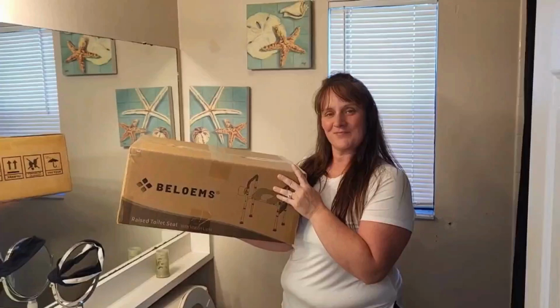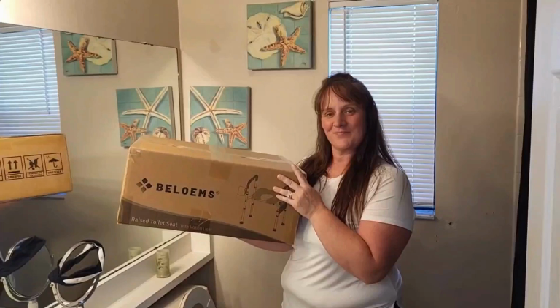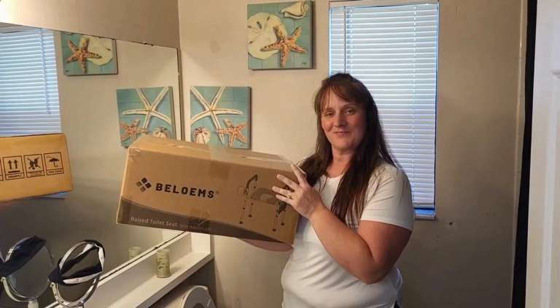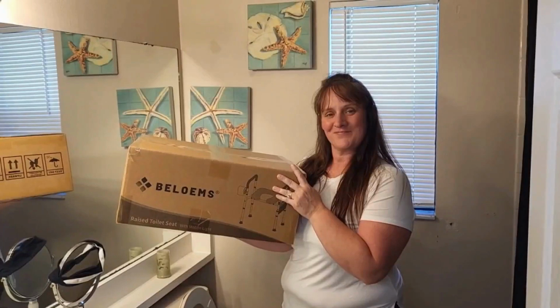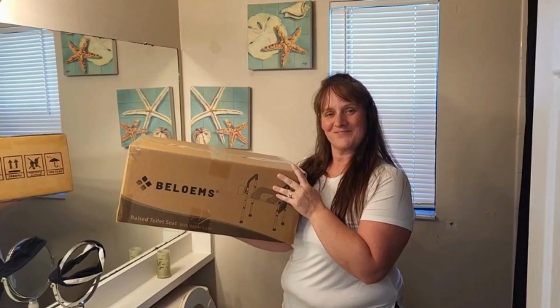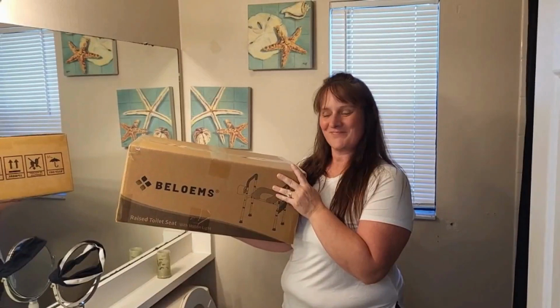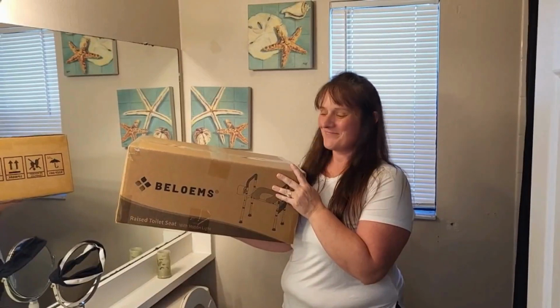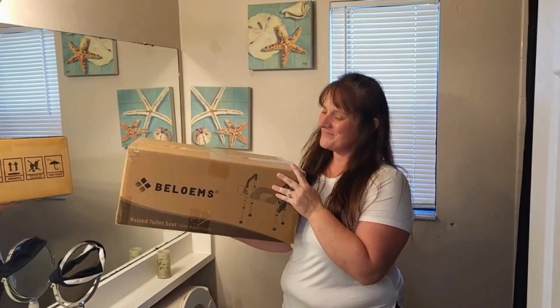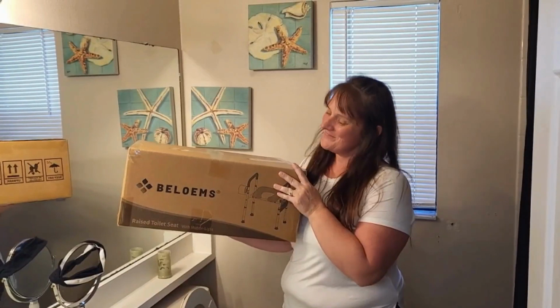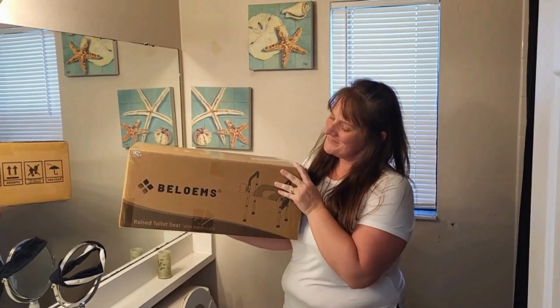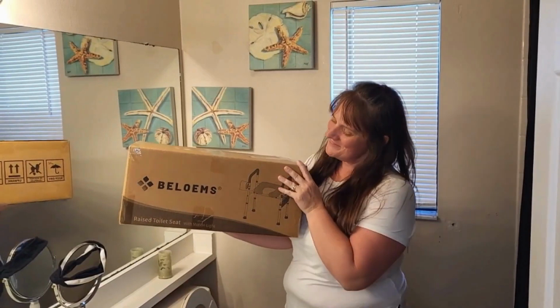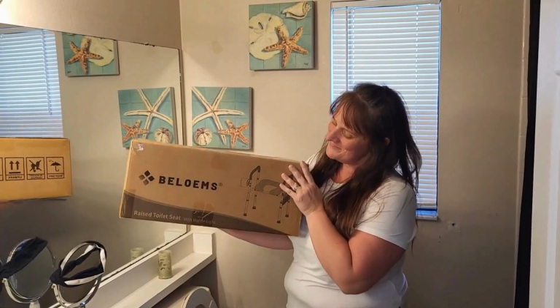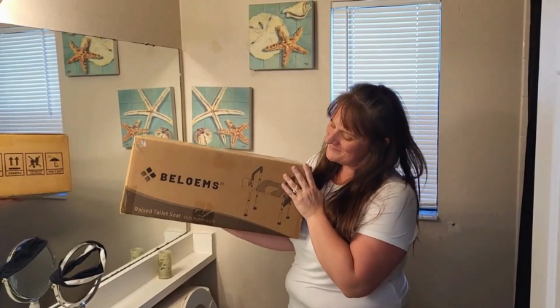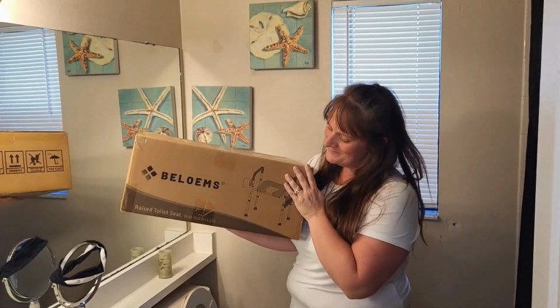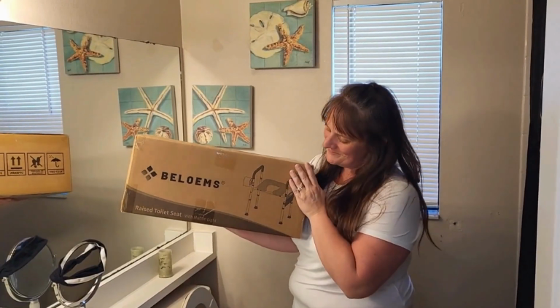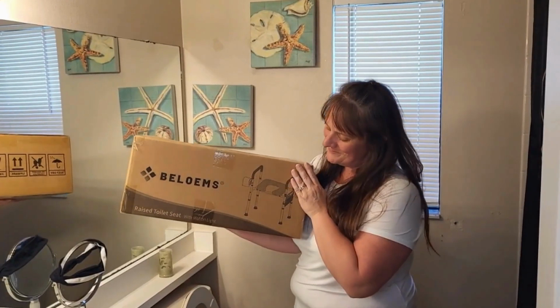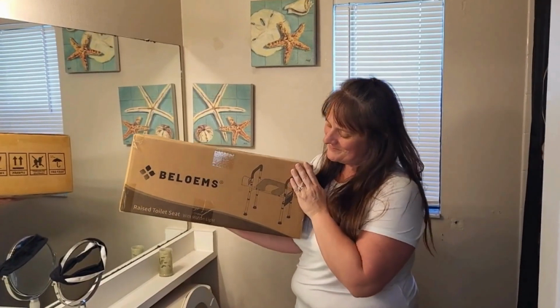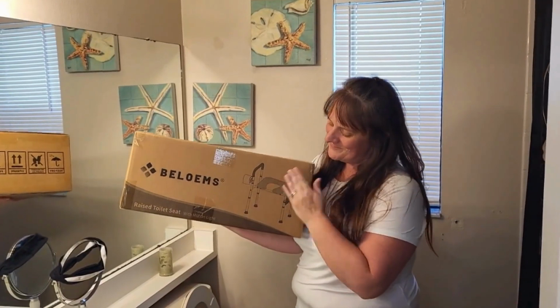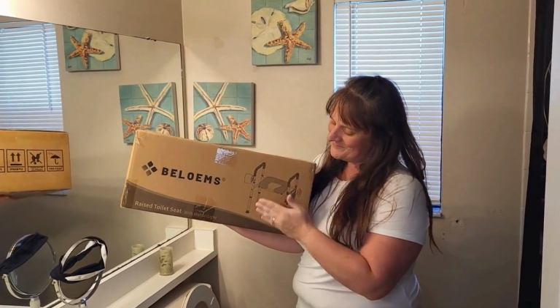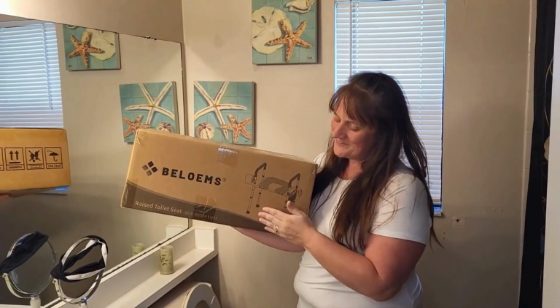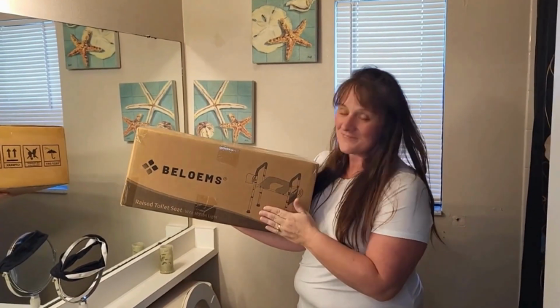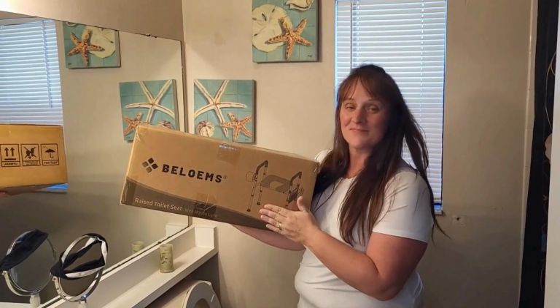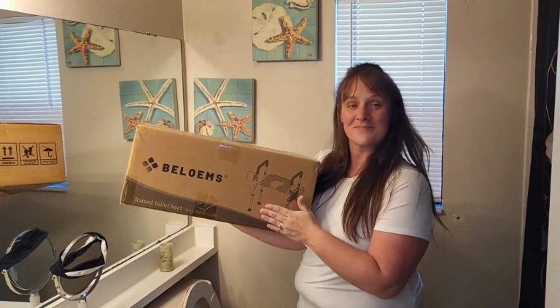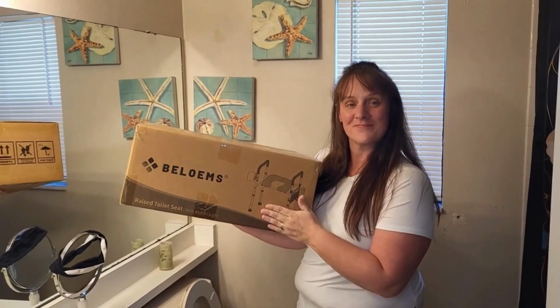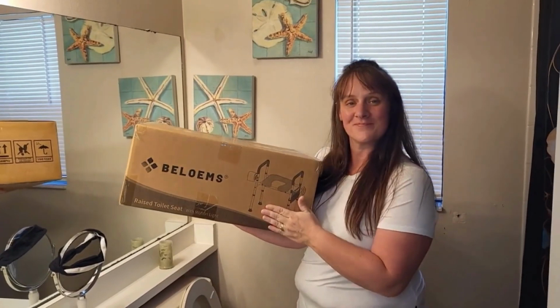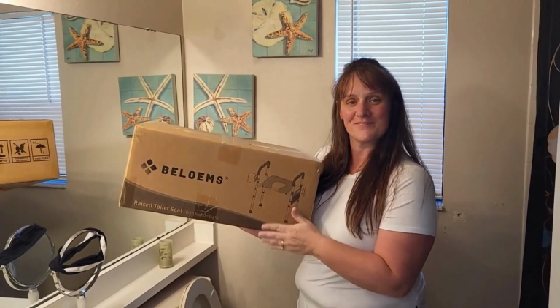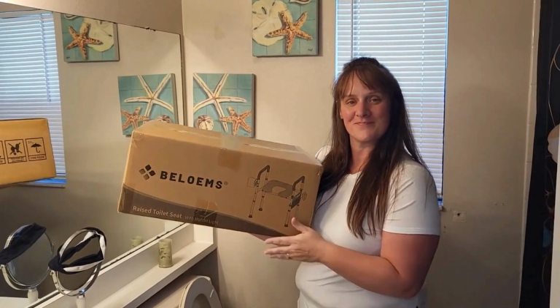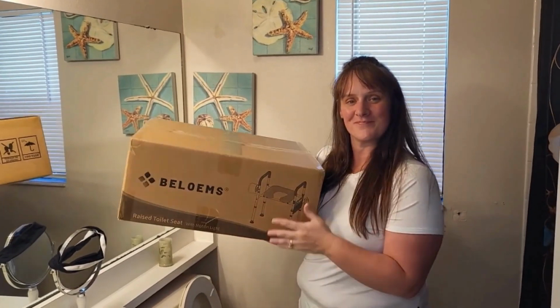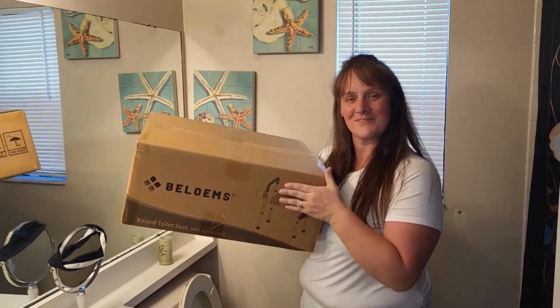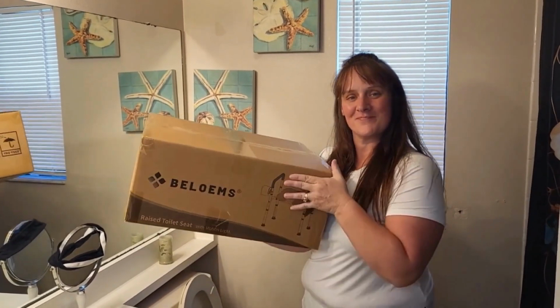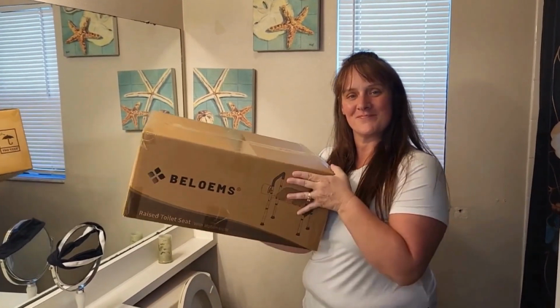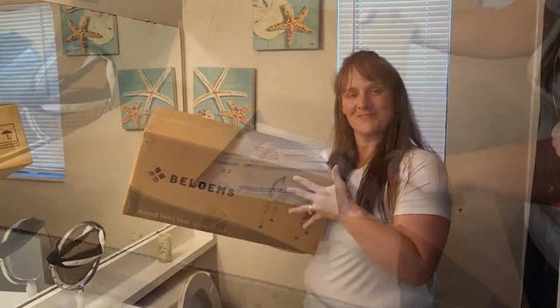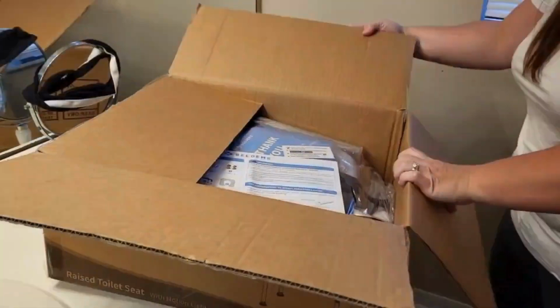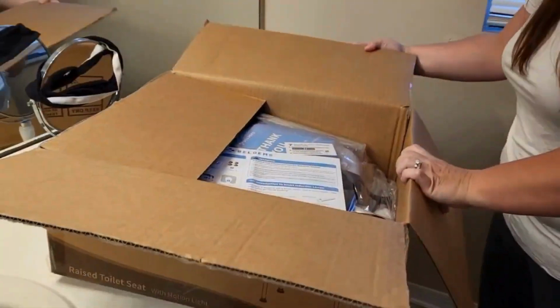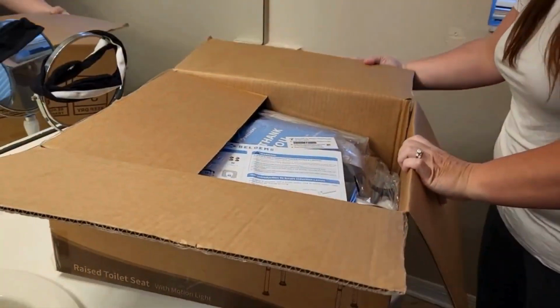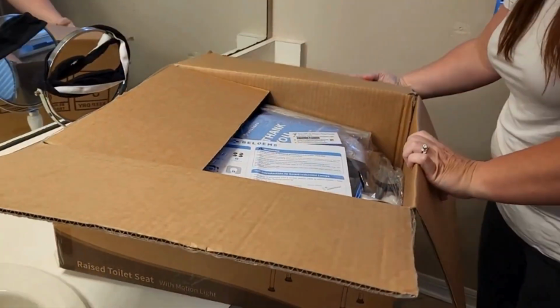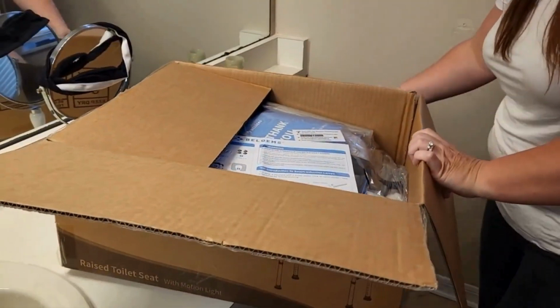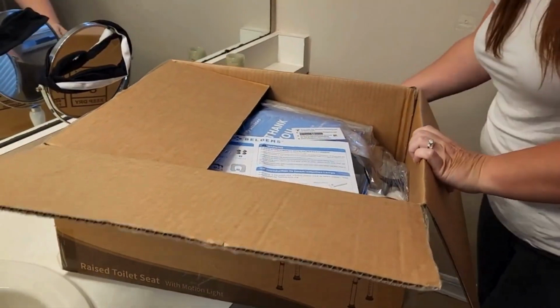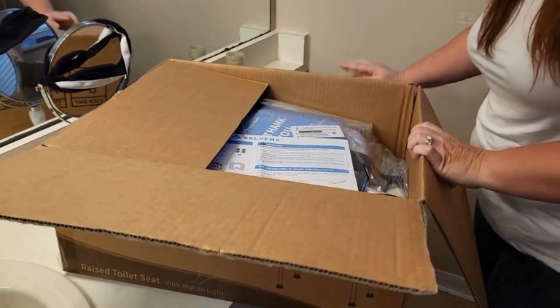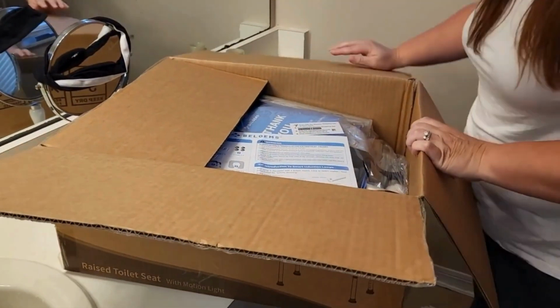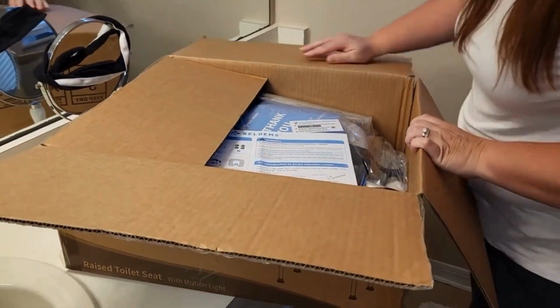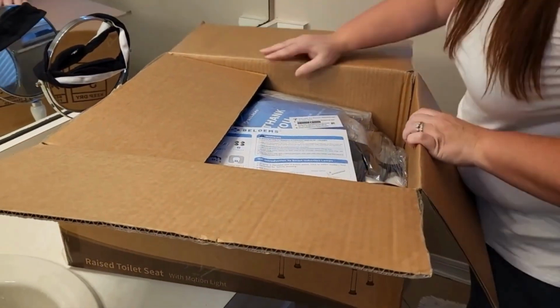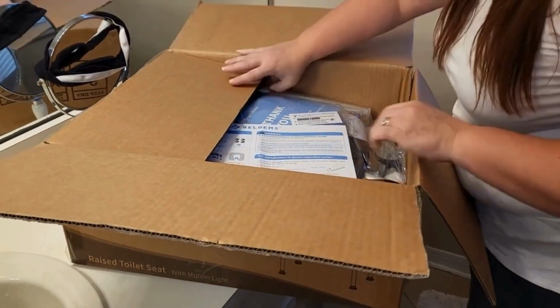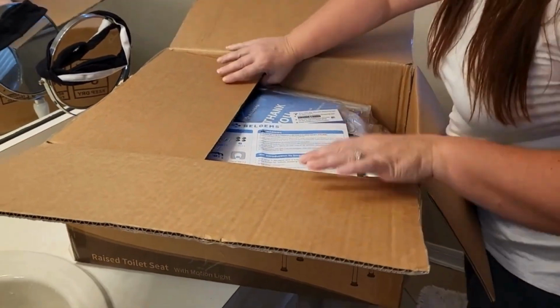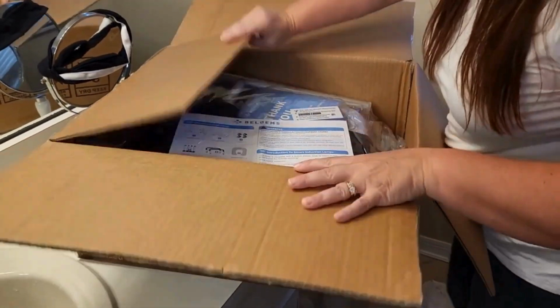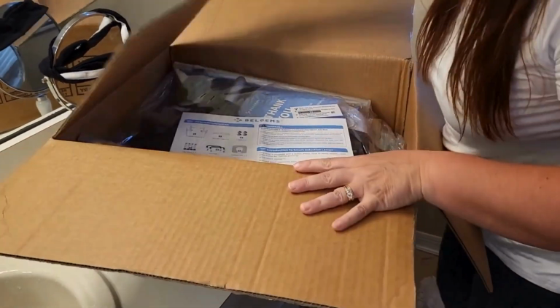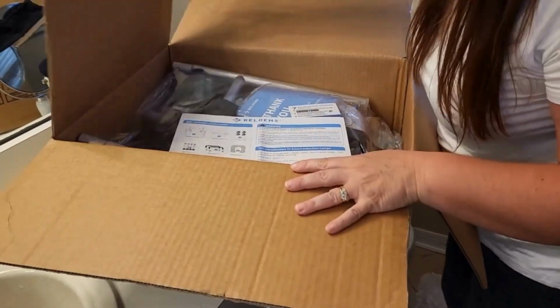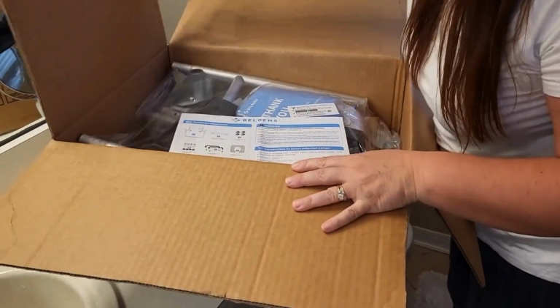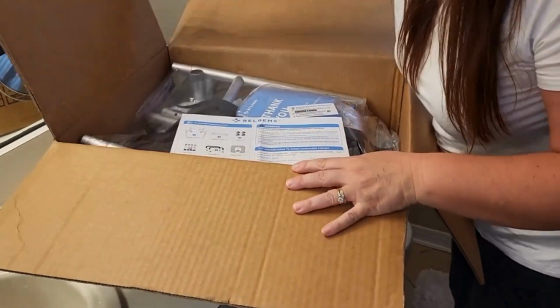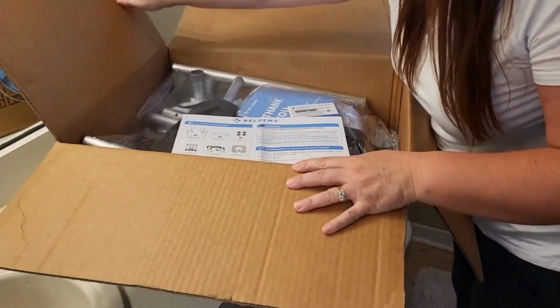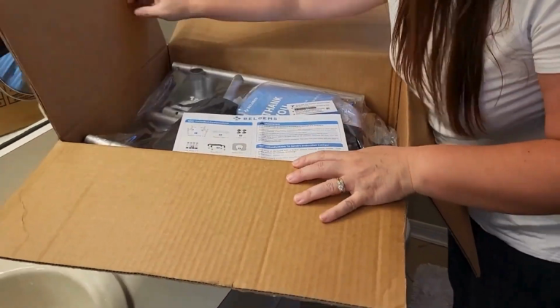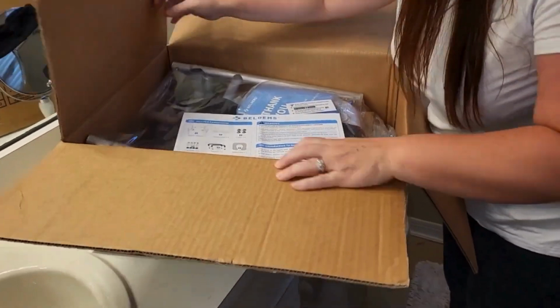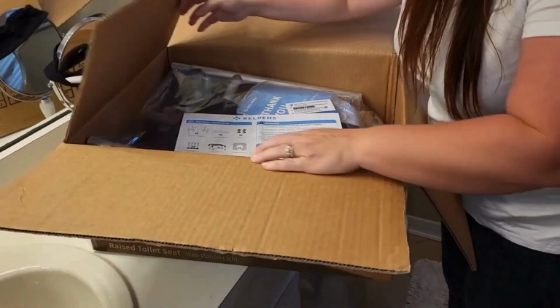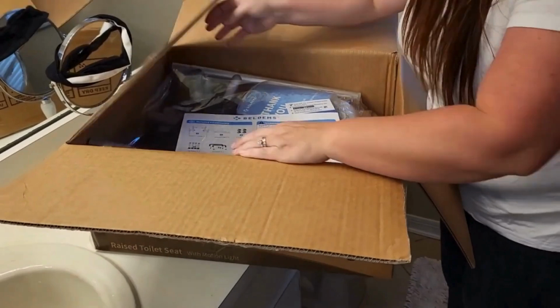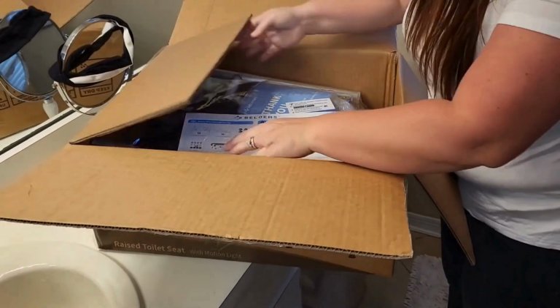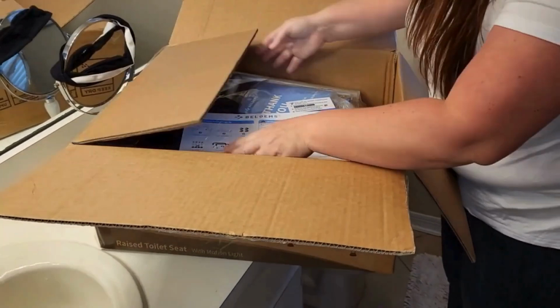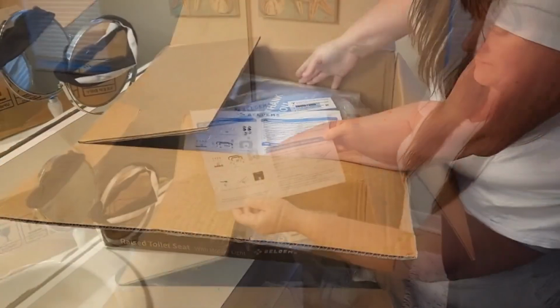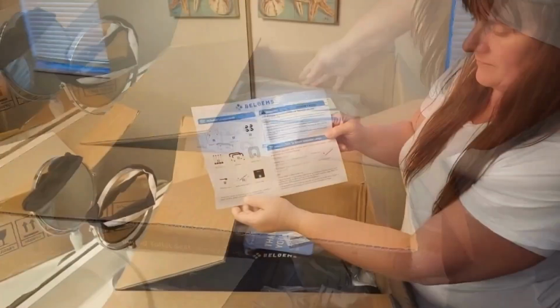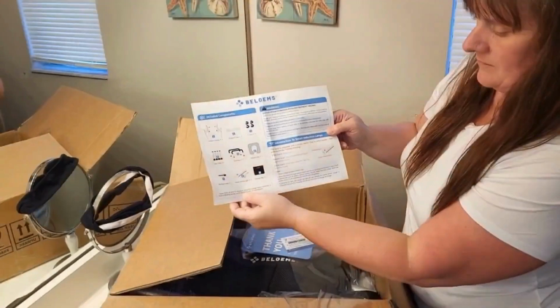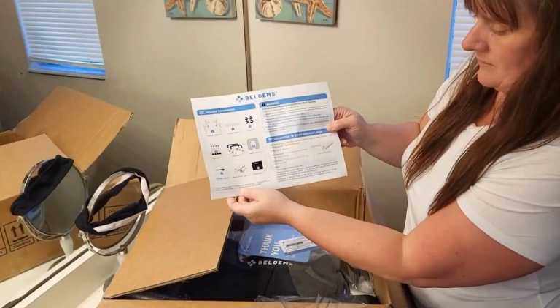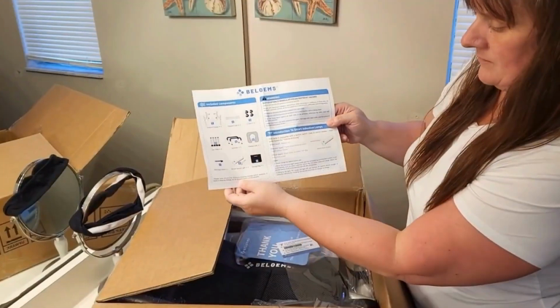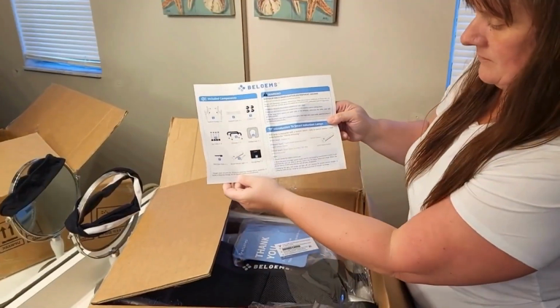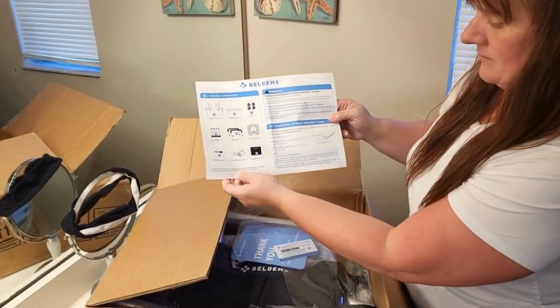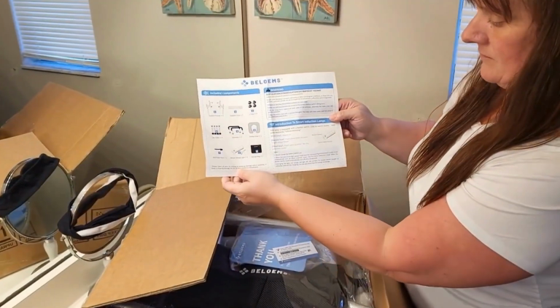Hi all, Rebecca here and today I'm doing a review on this raised toilet seat. It was gifted to me in exchange for my review.